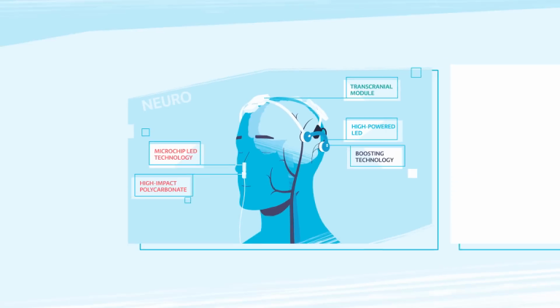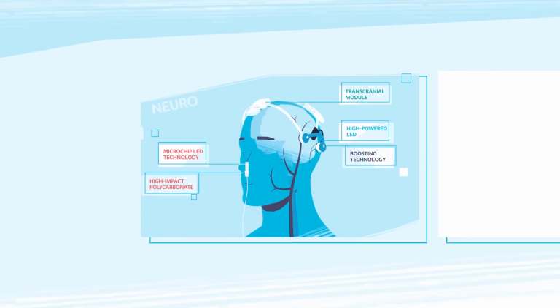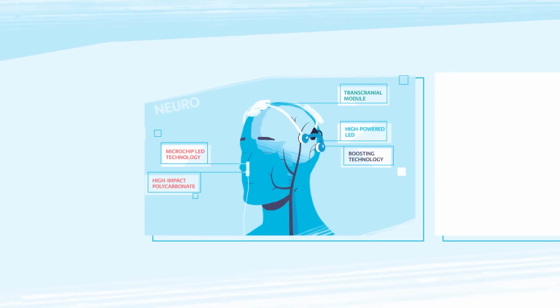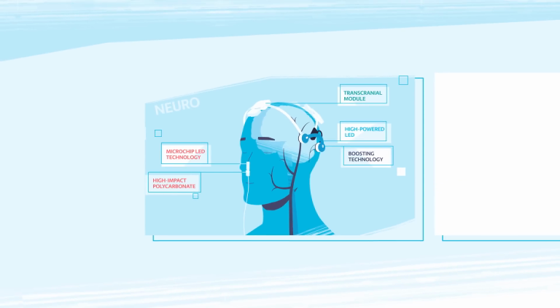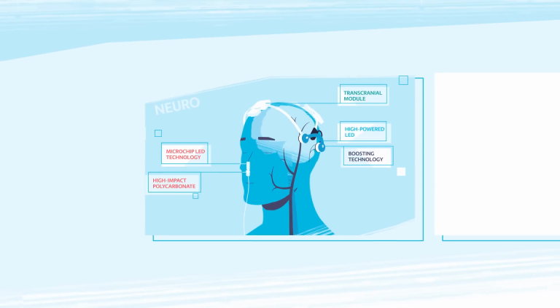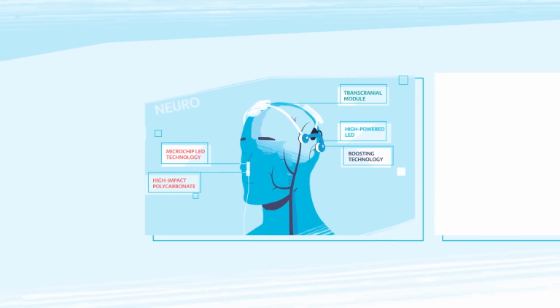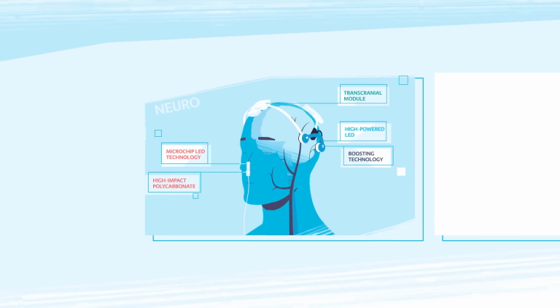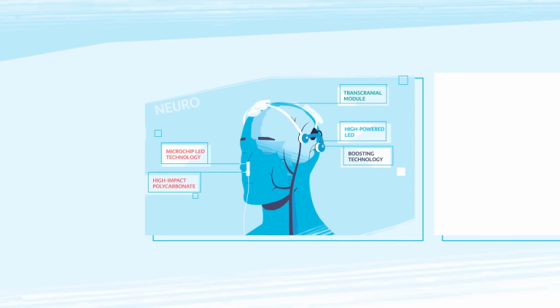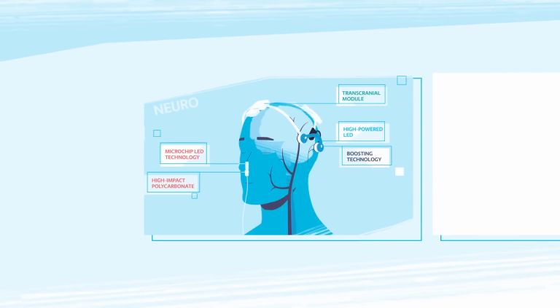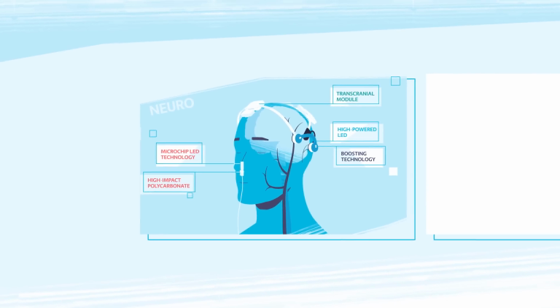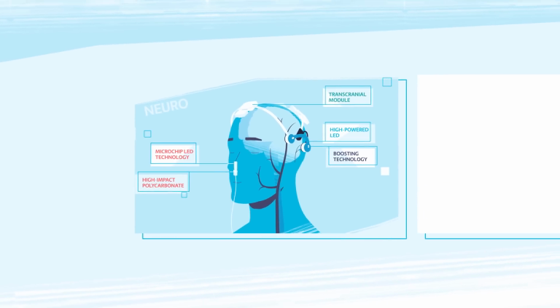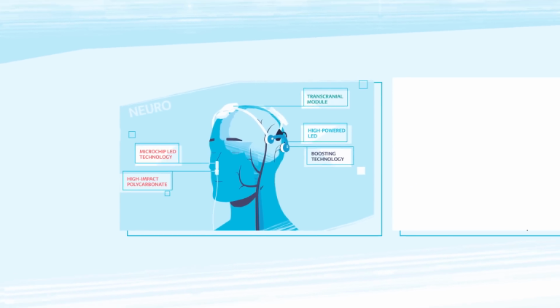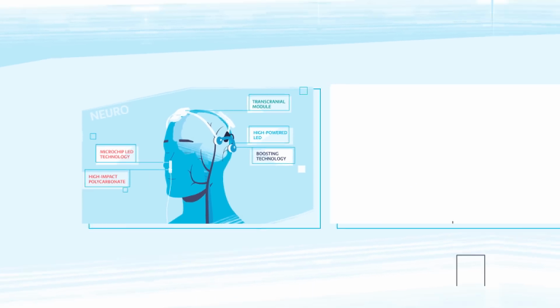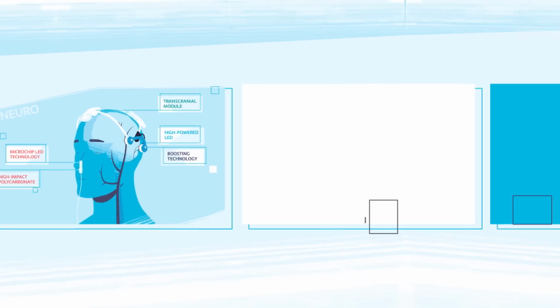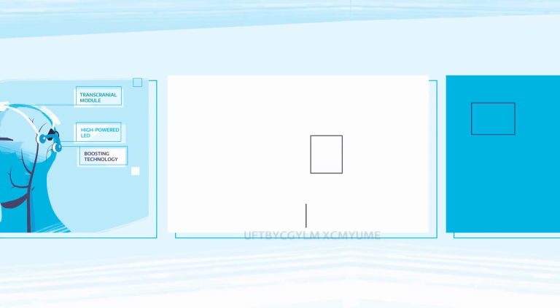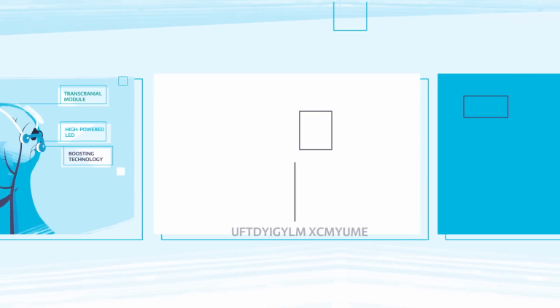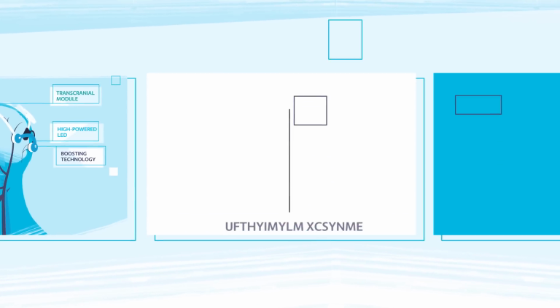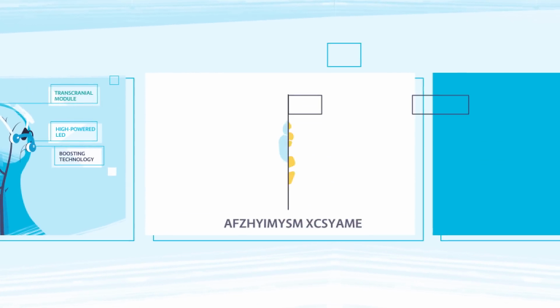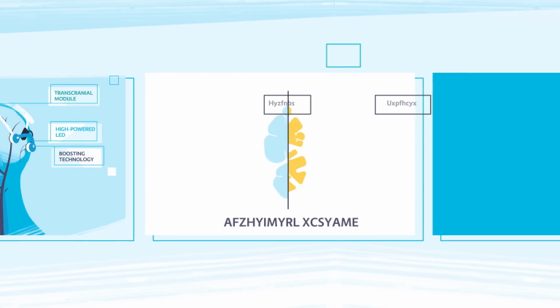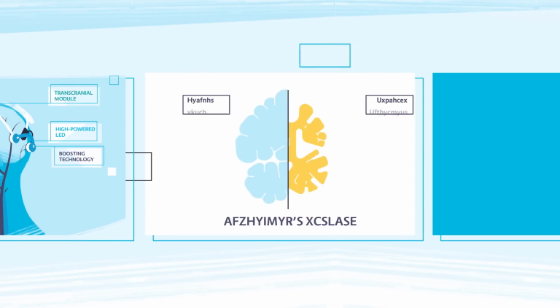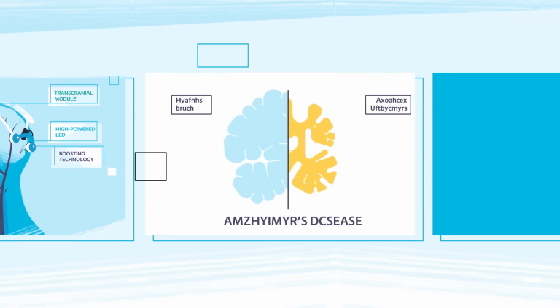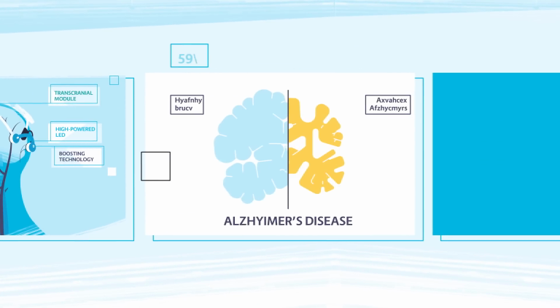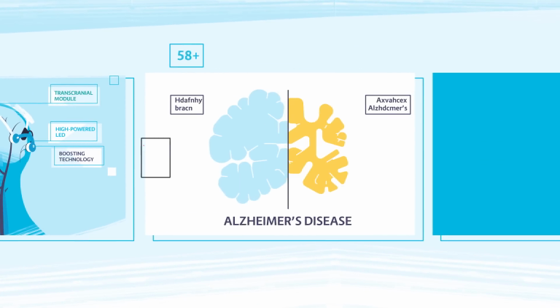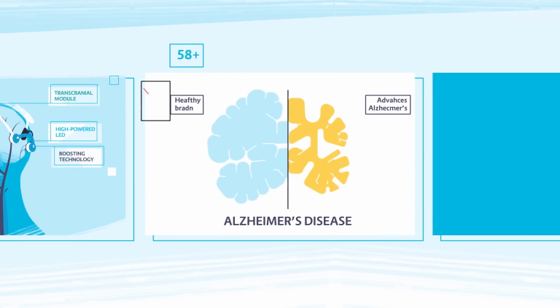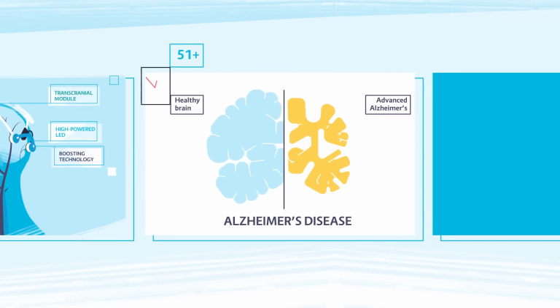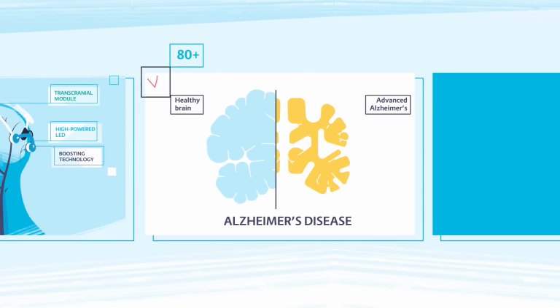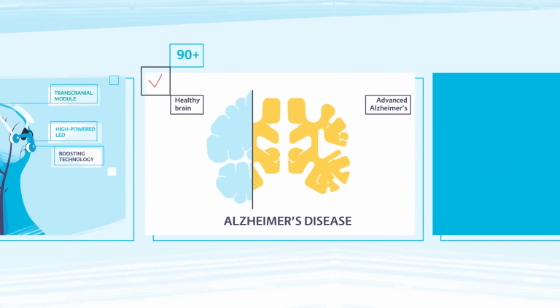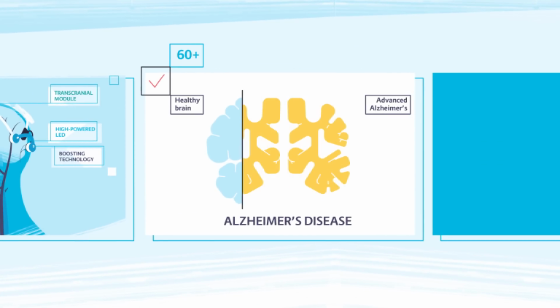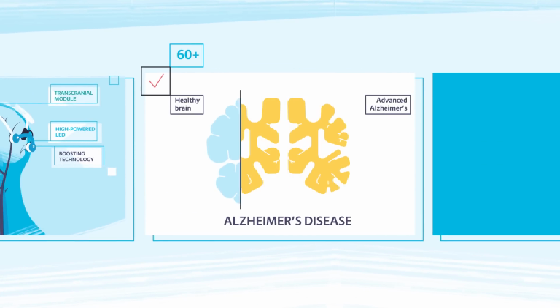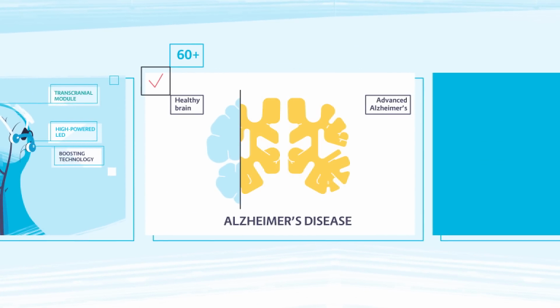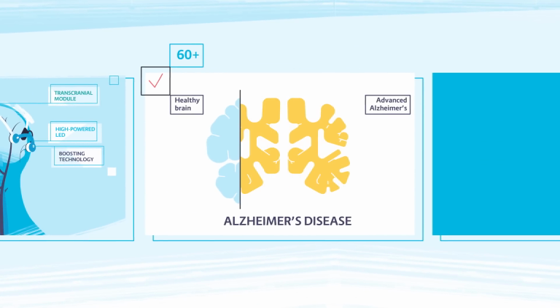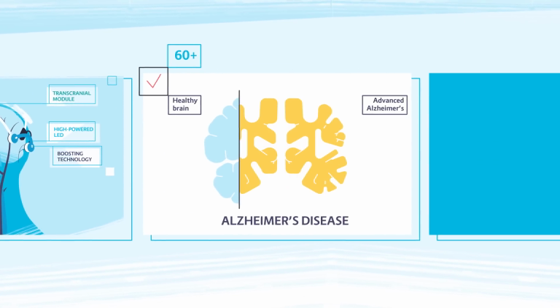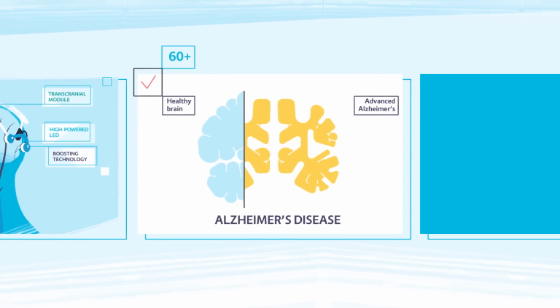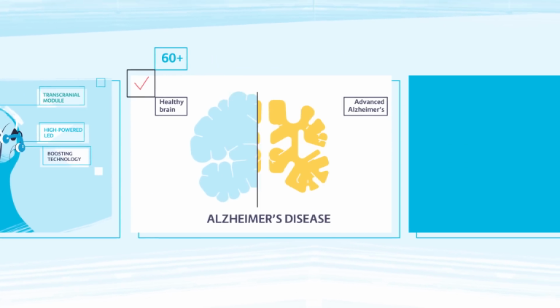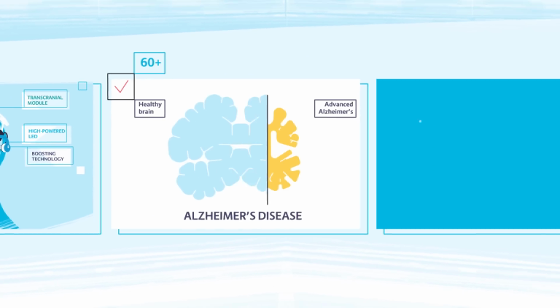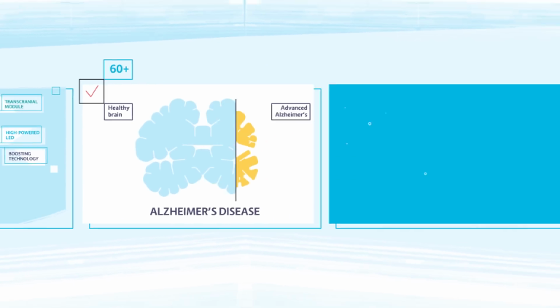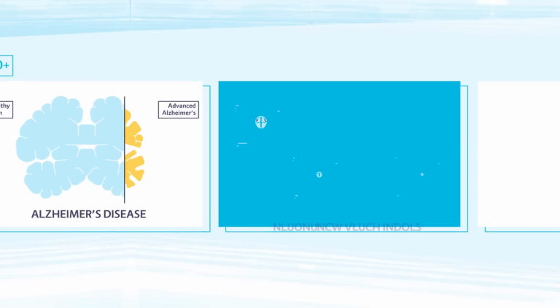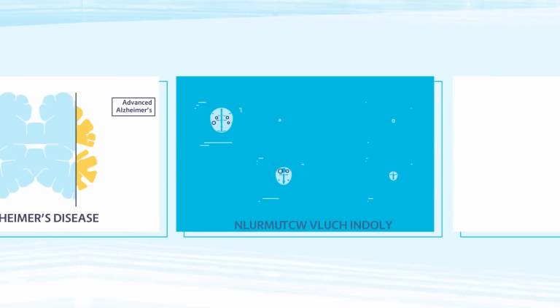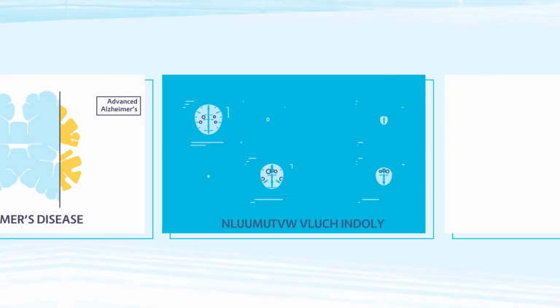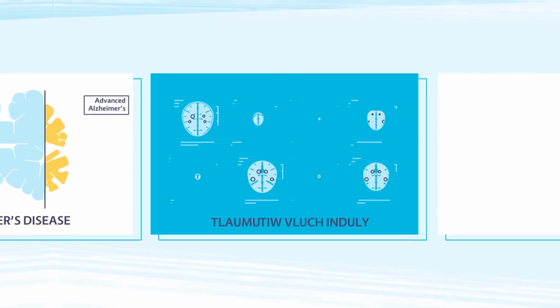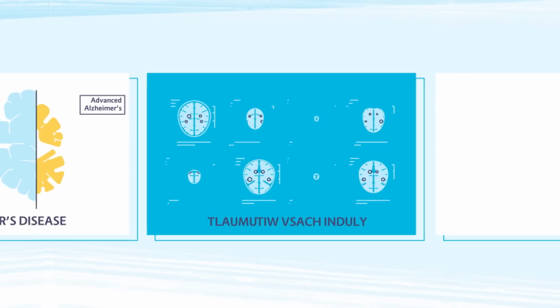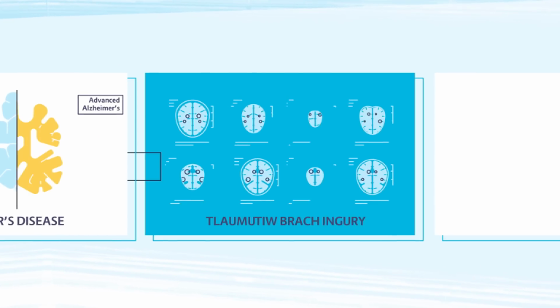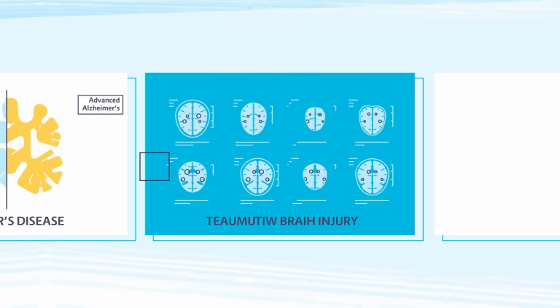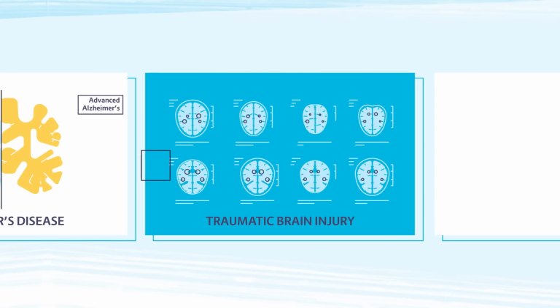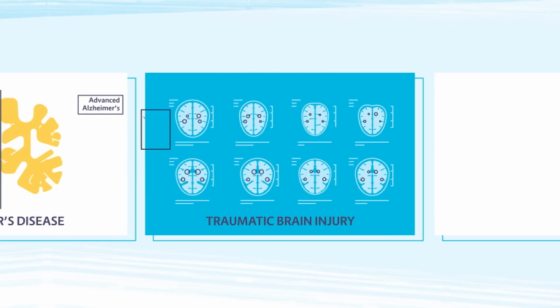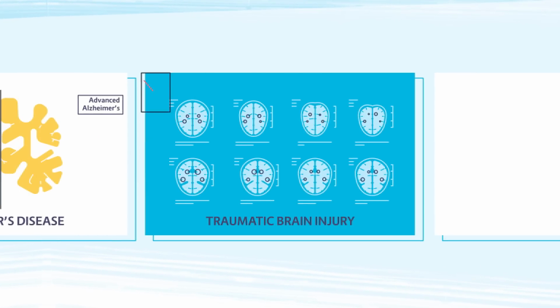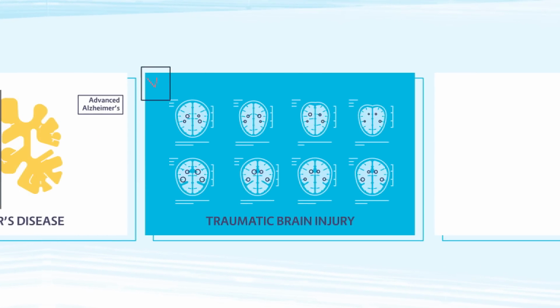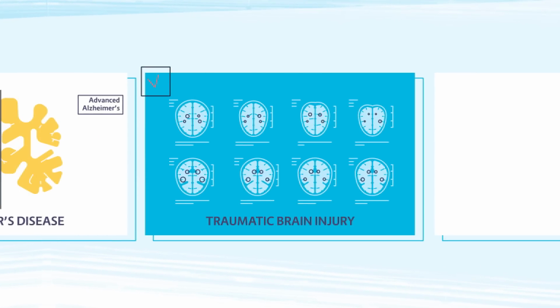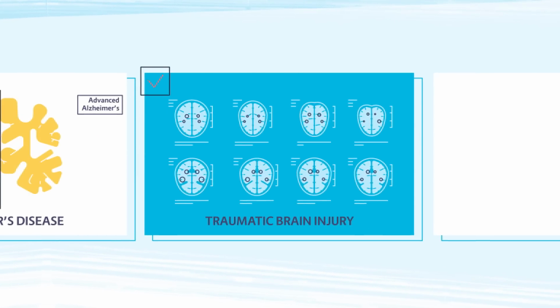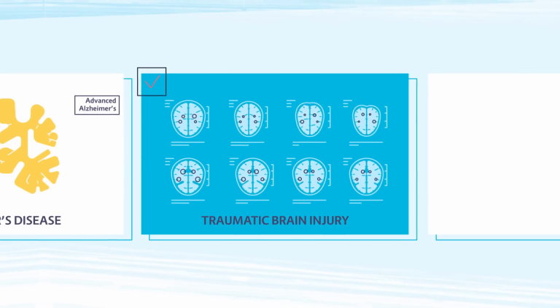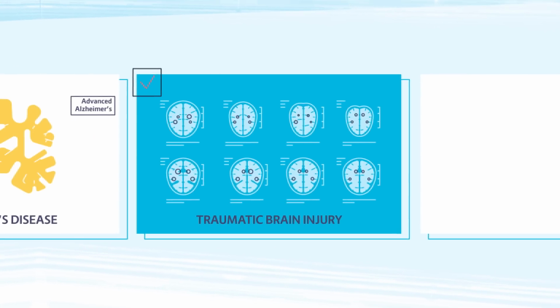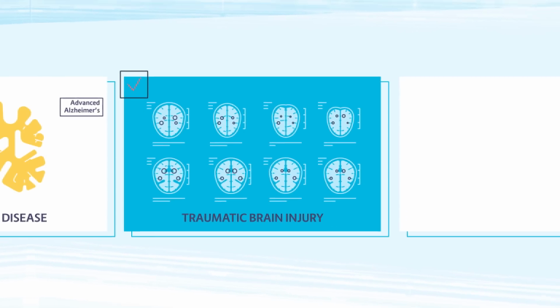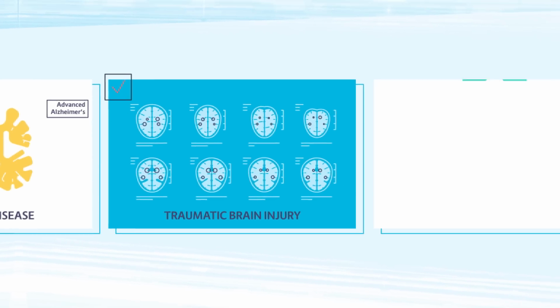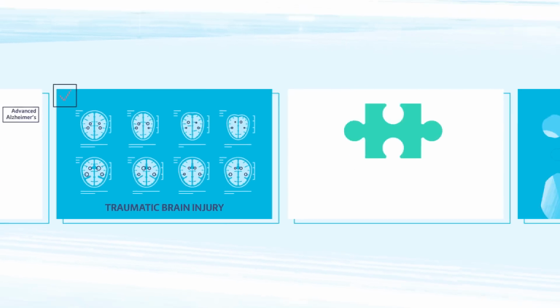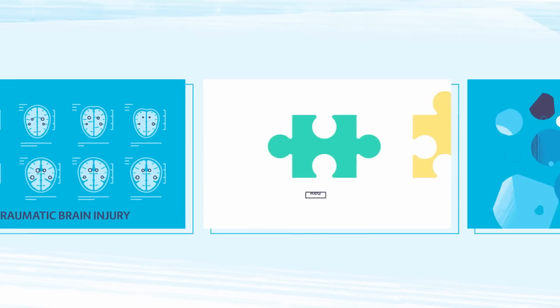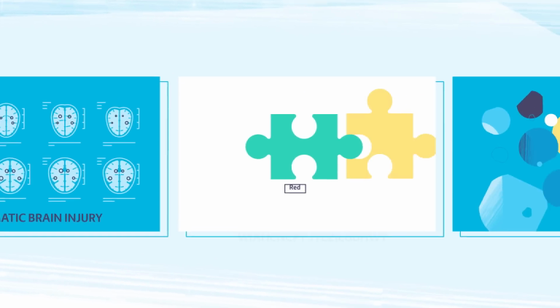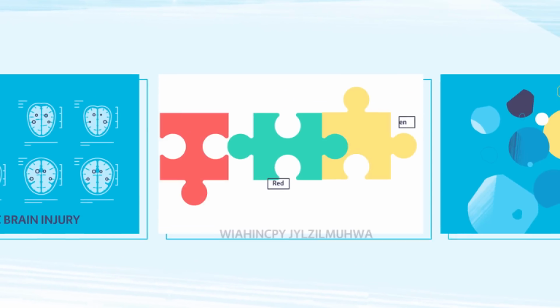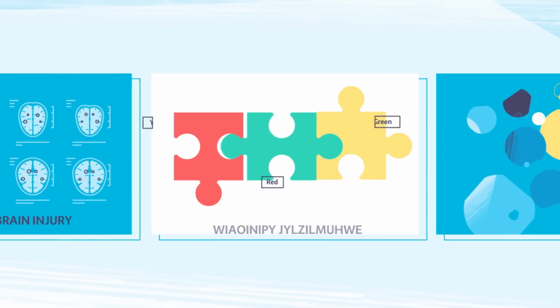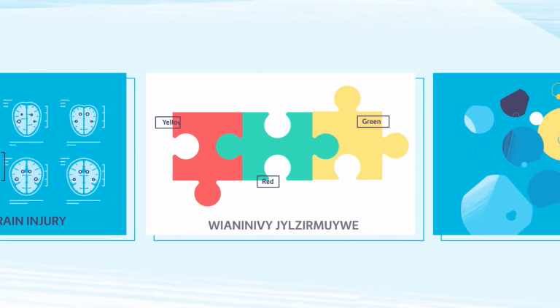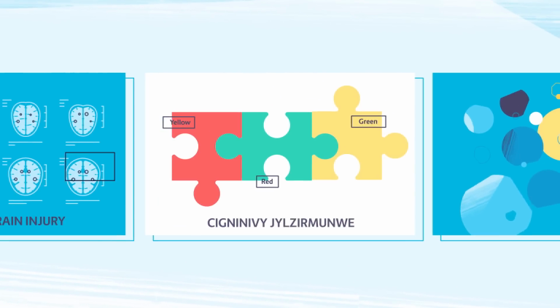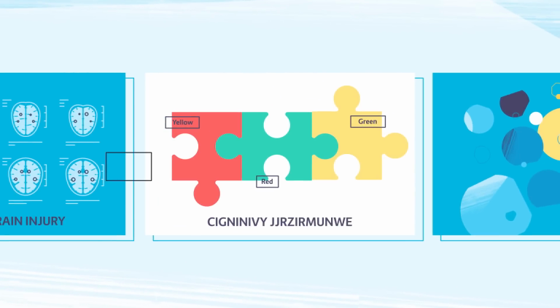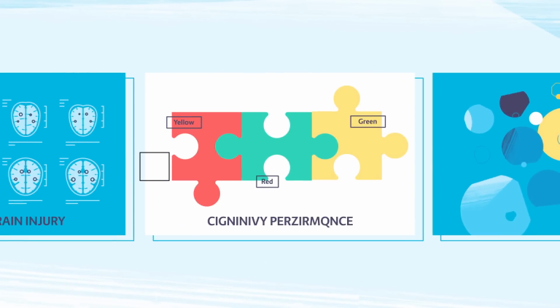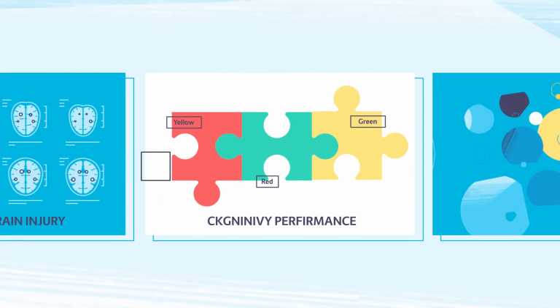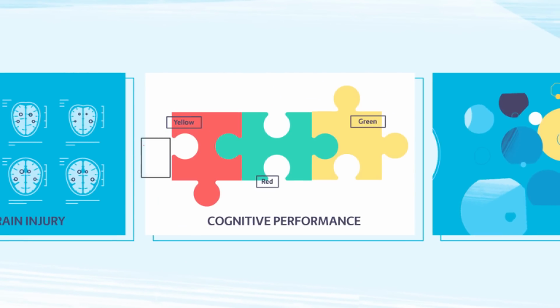V-Lite devices are used in a number of clinical trials ranging from Alzheimer's disease and traumatic brain injury to cognitive performance.